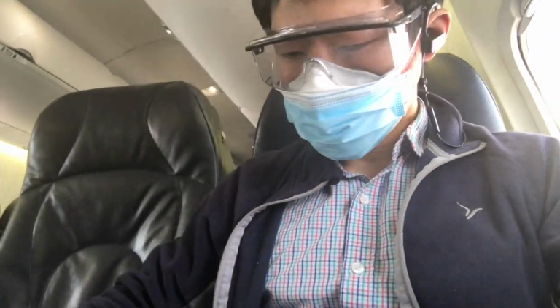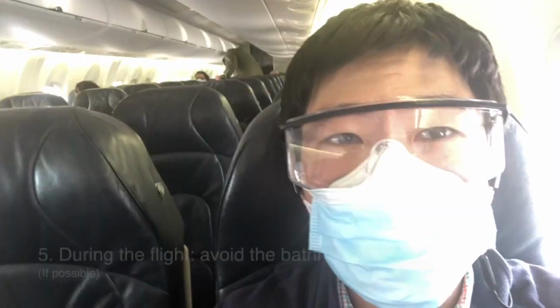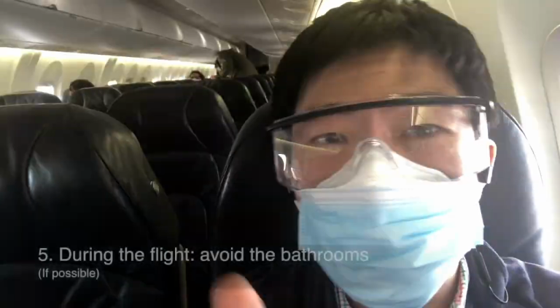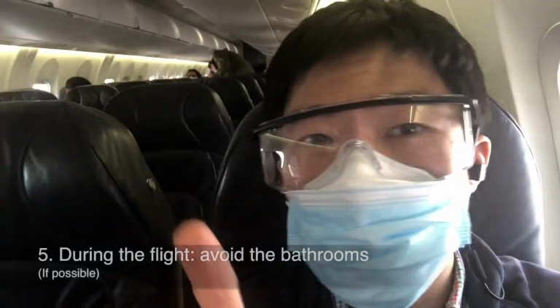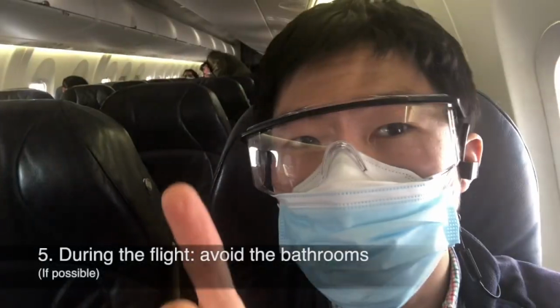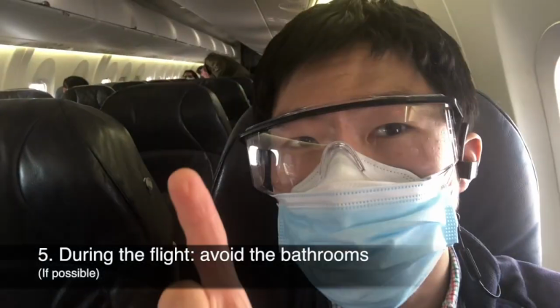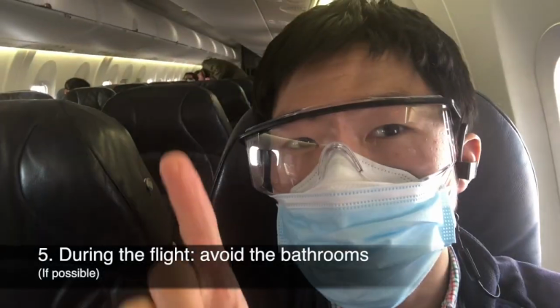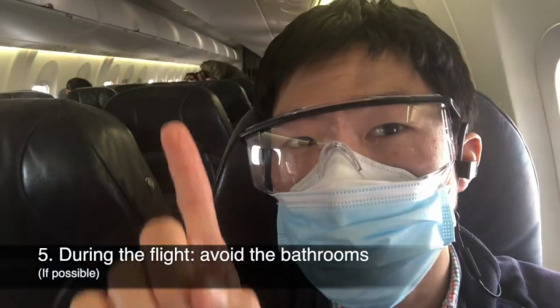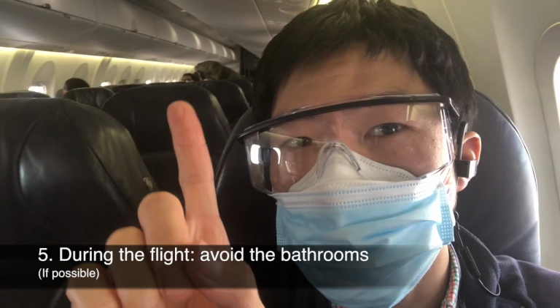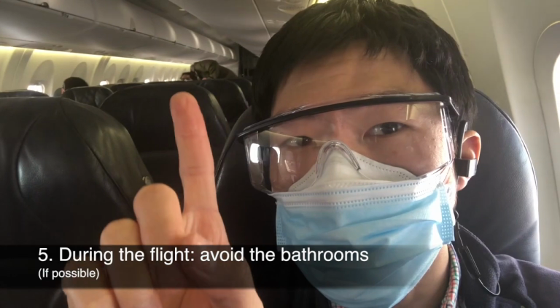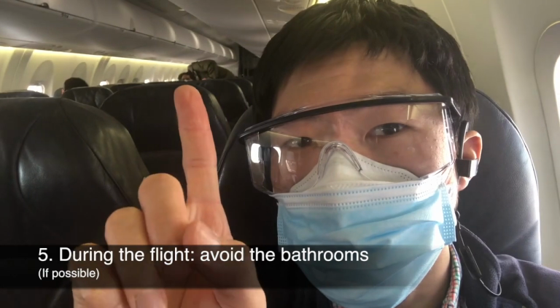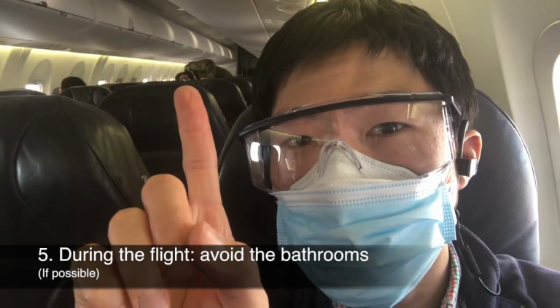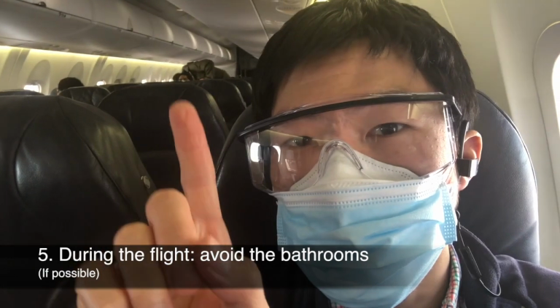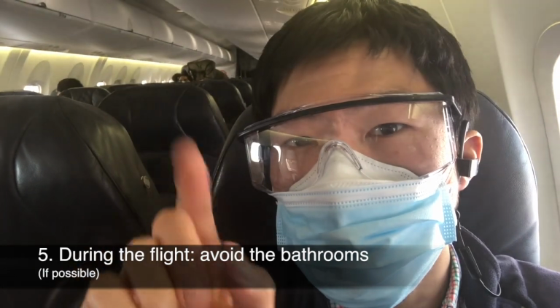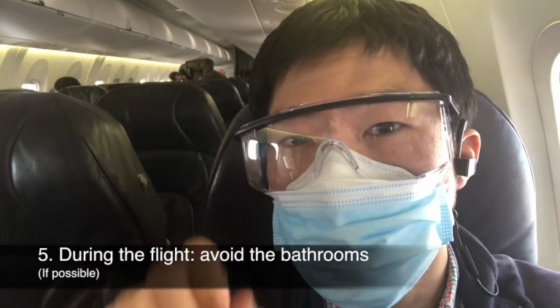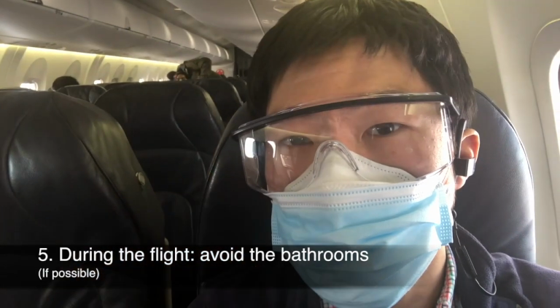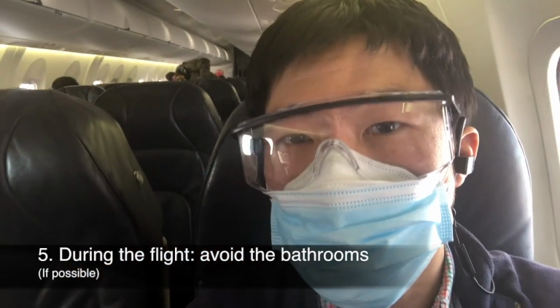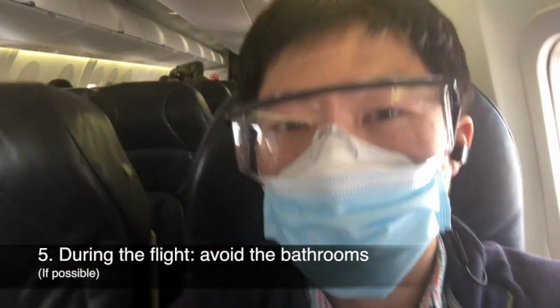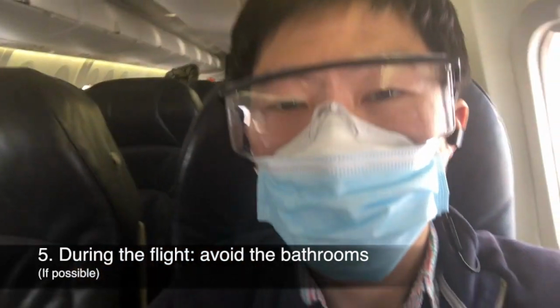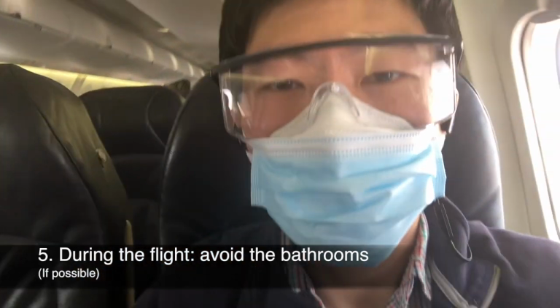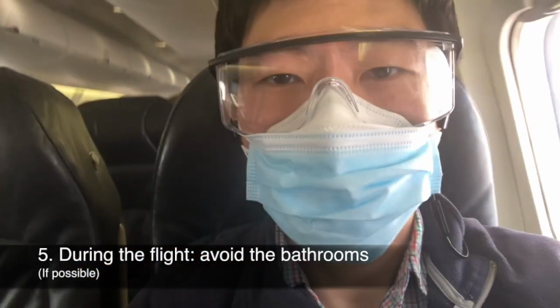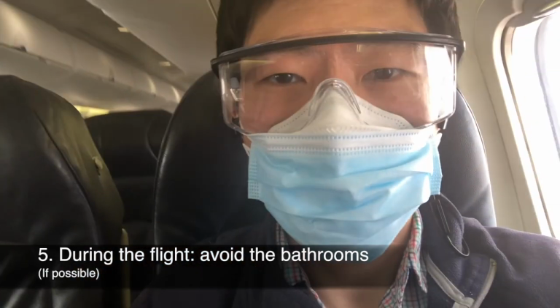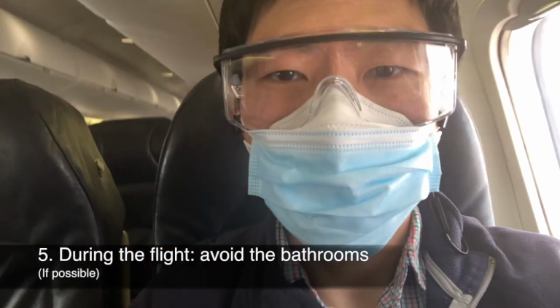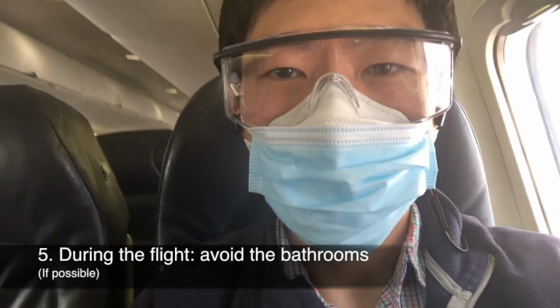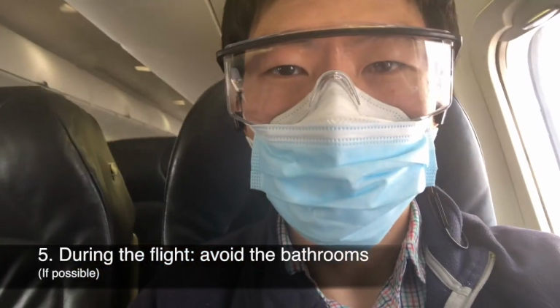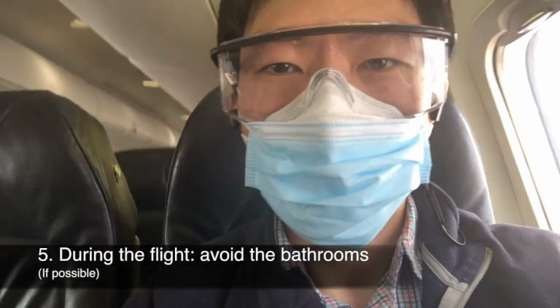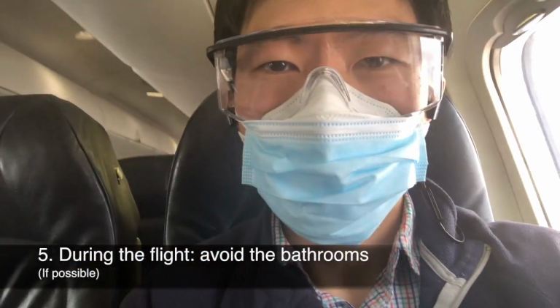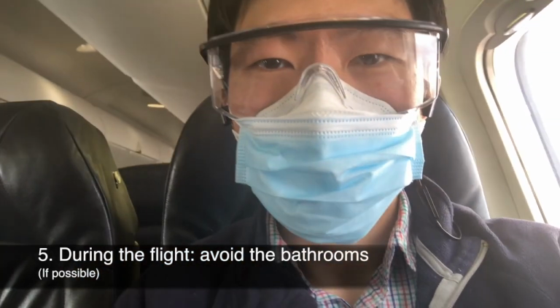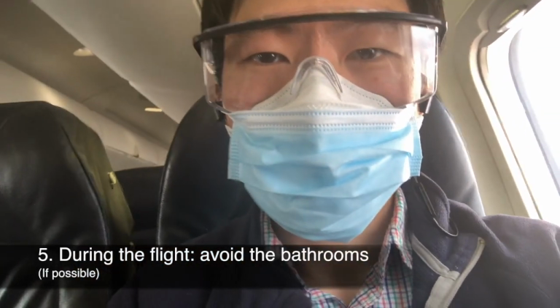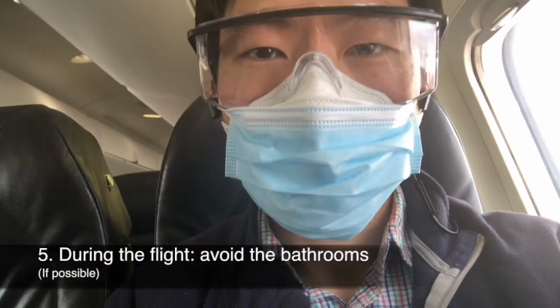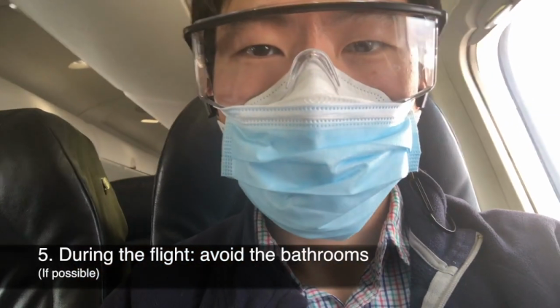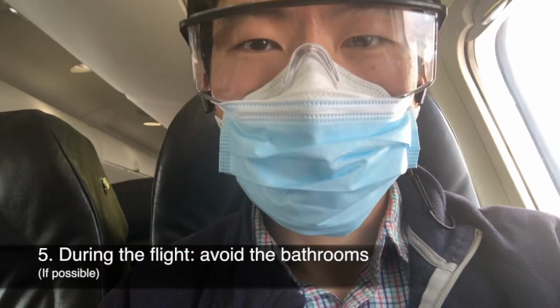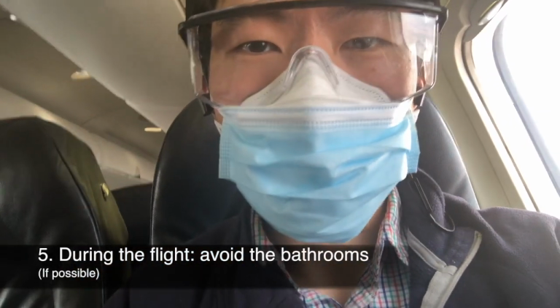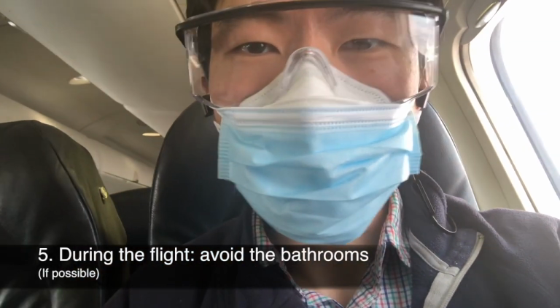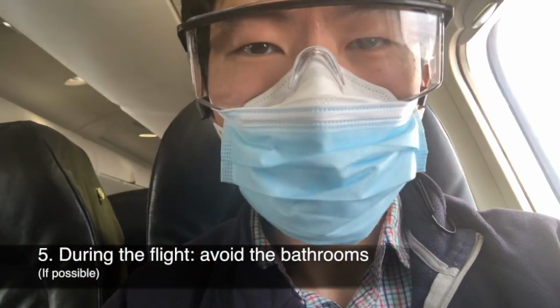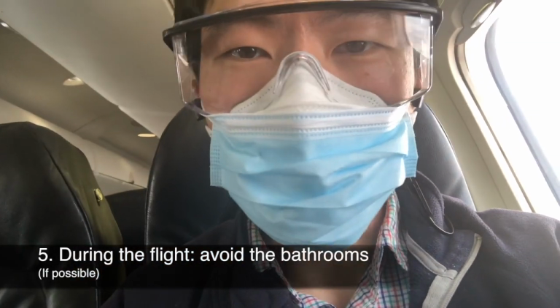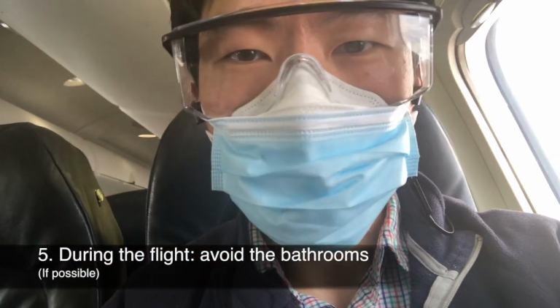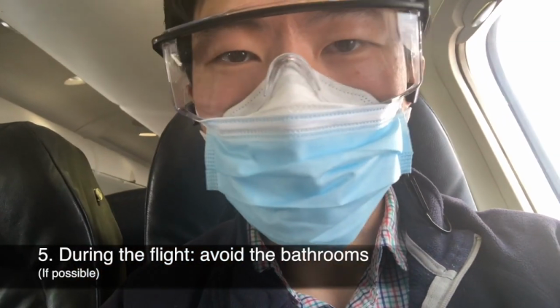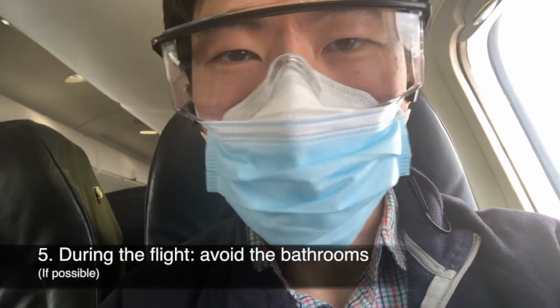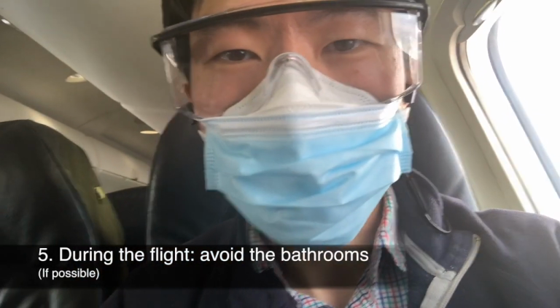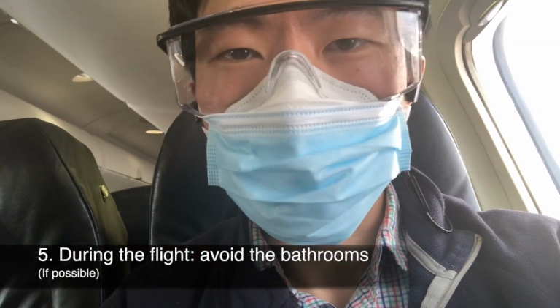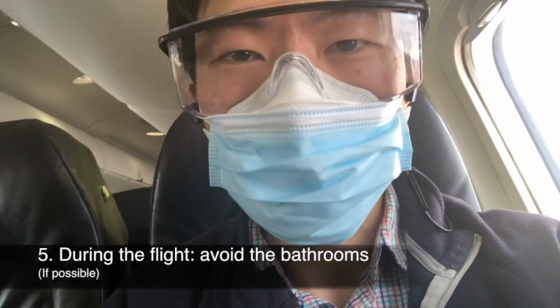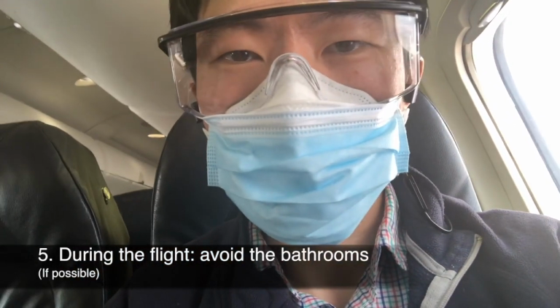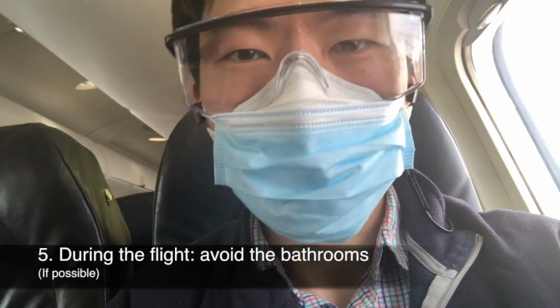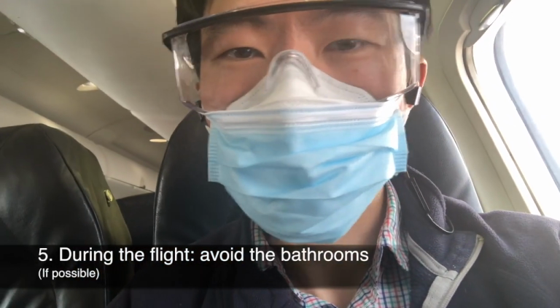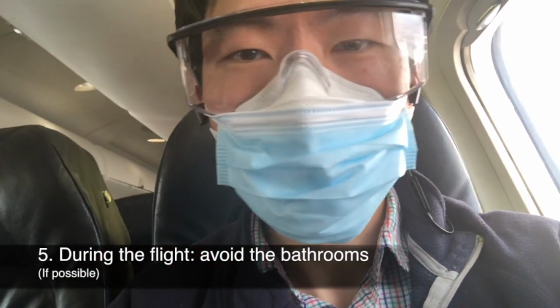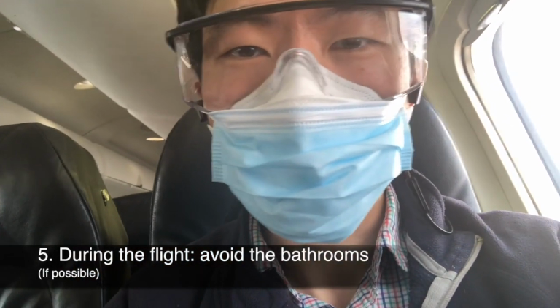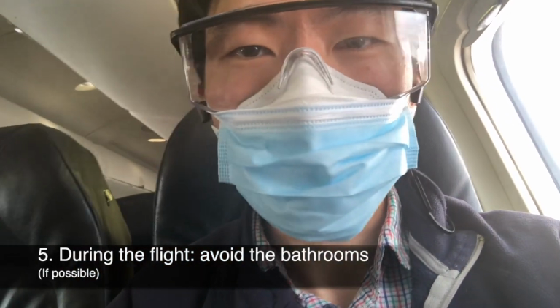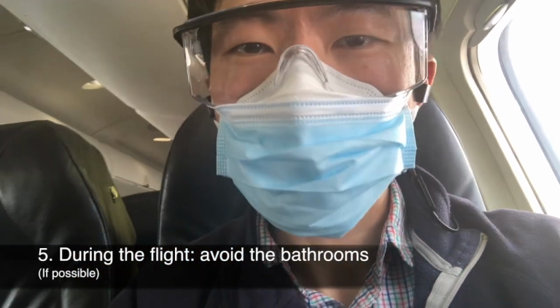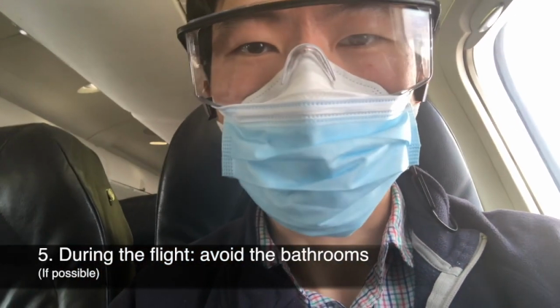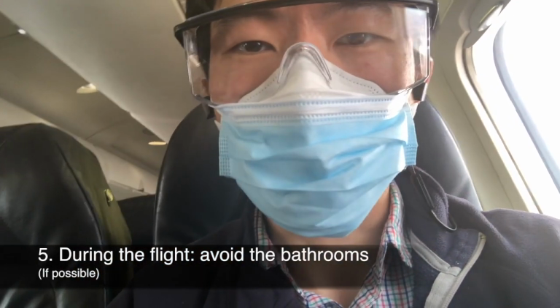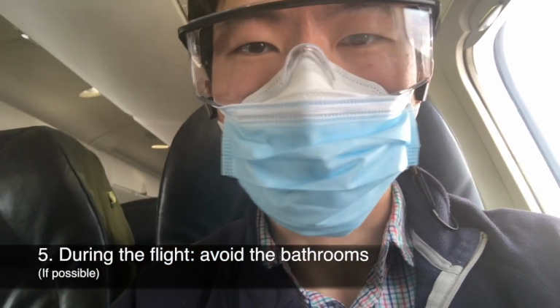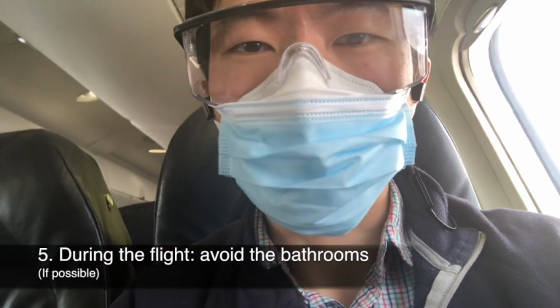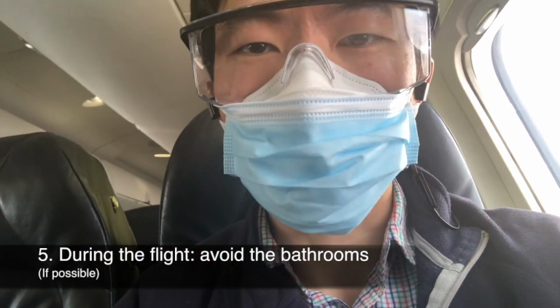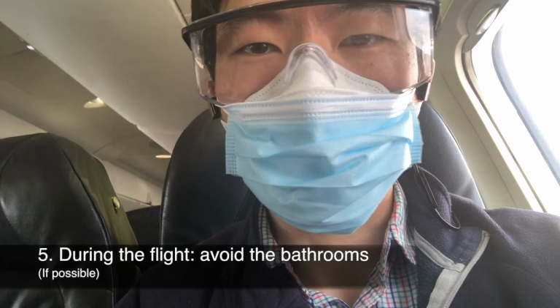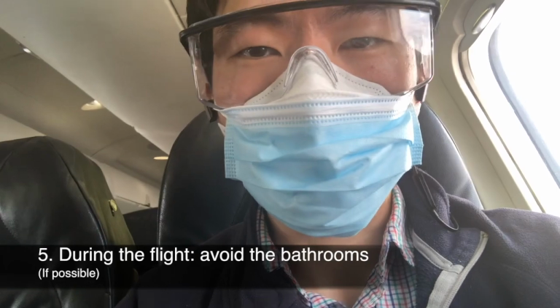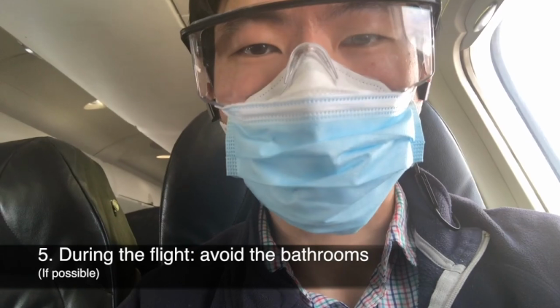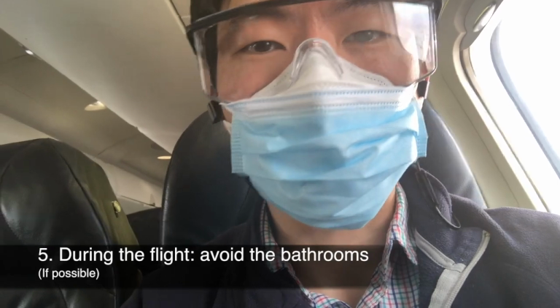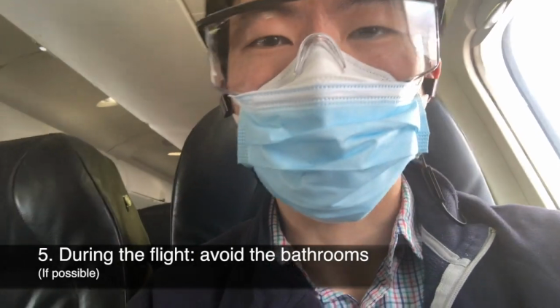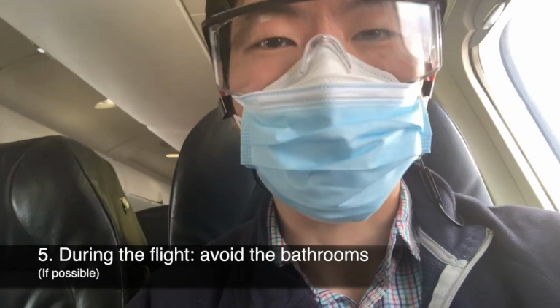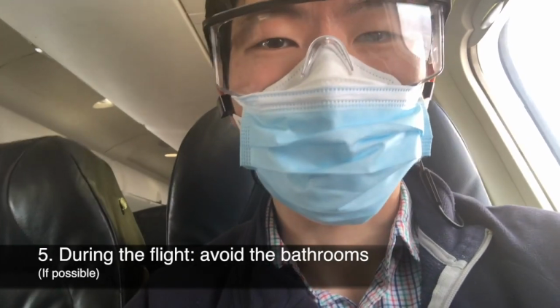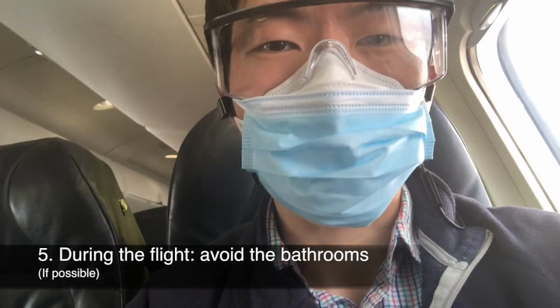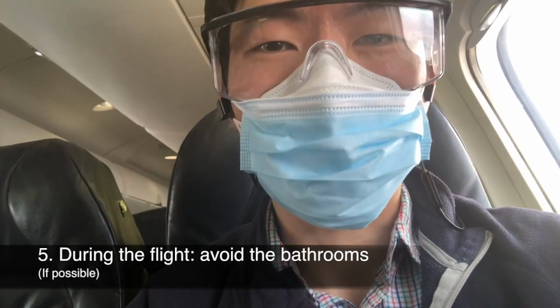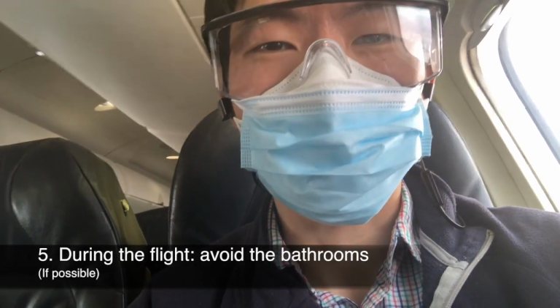If you can, try to avoid going to the bathroom on the plane, as lots of viruses can hide out in the droplets in those small, cramped airplane bathrooms.